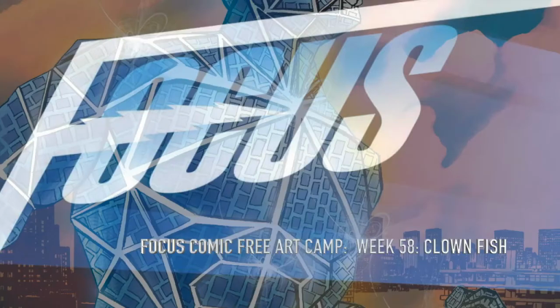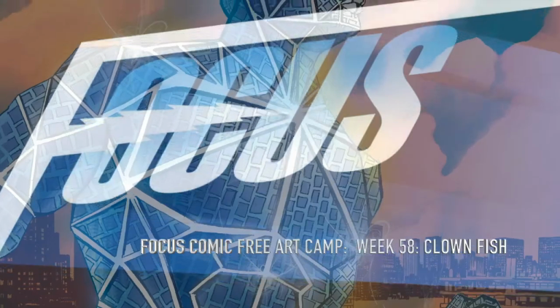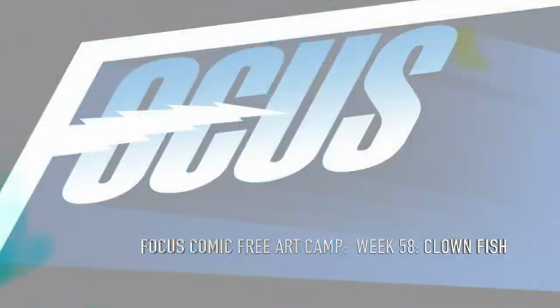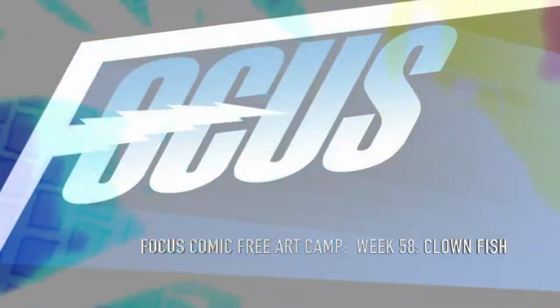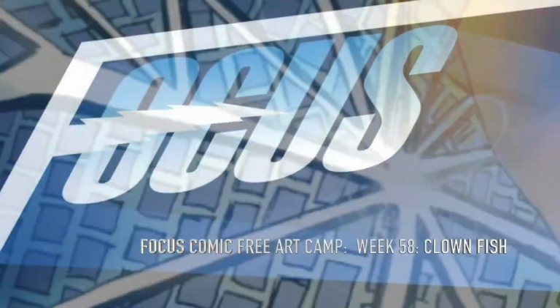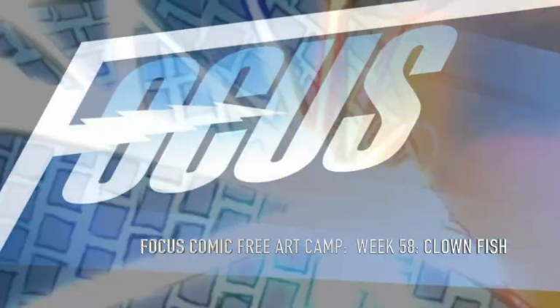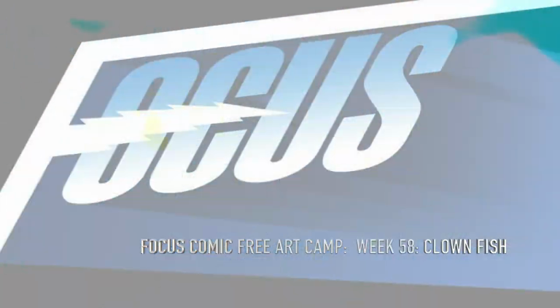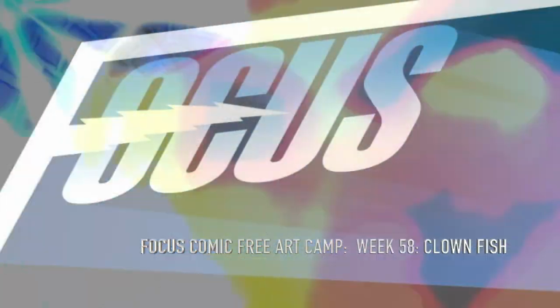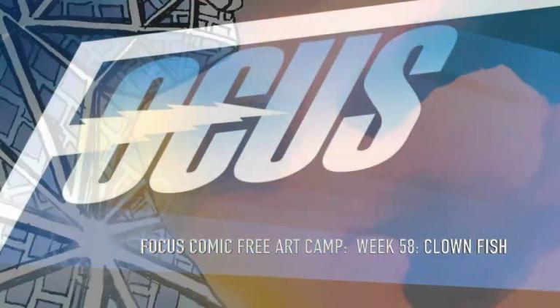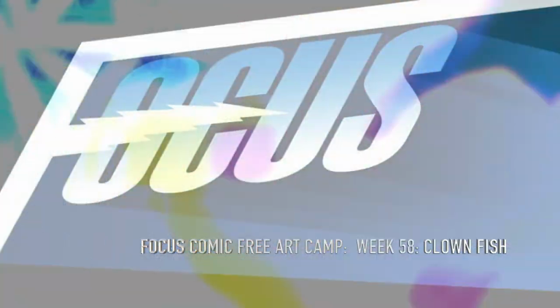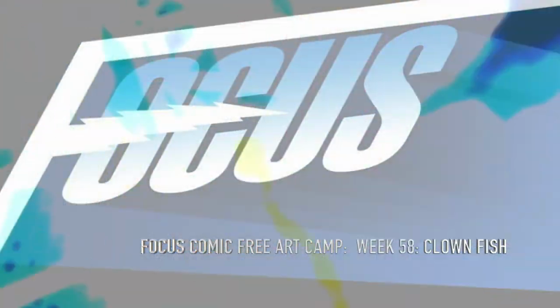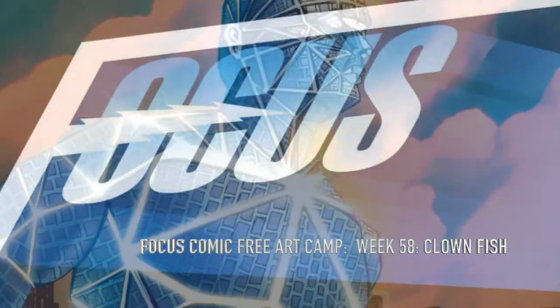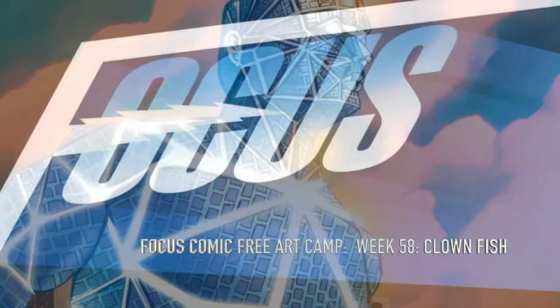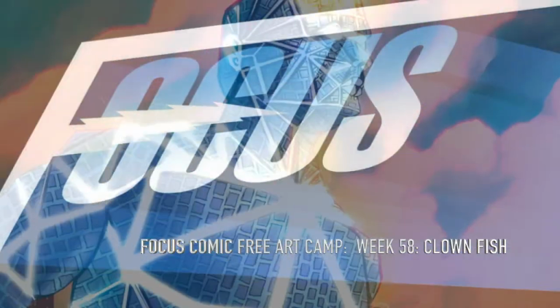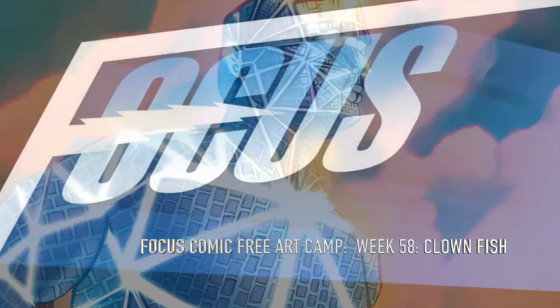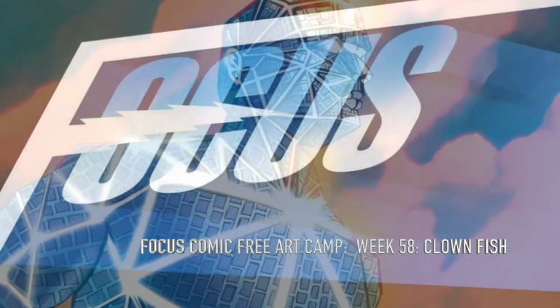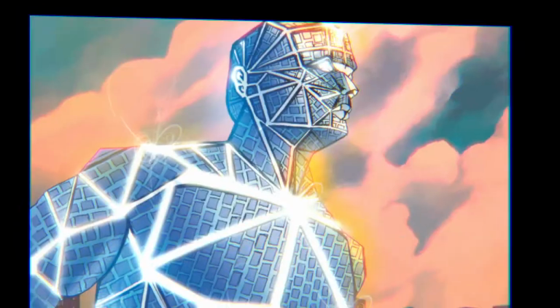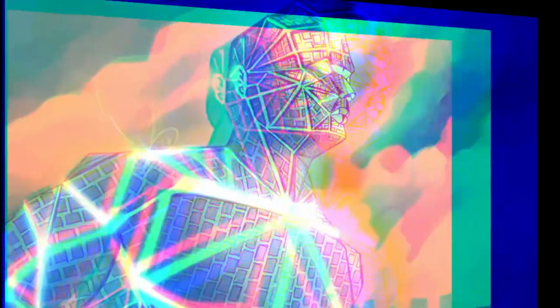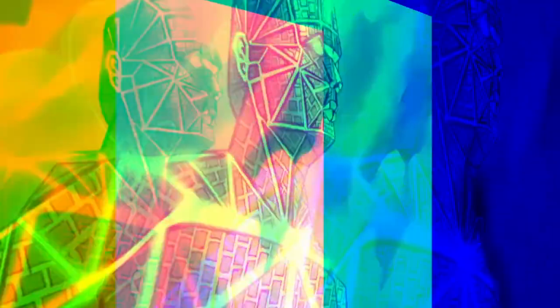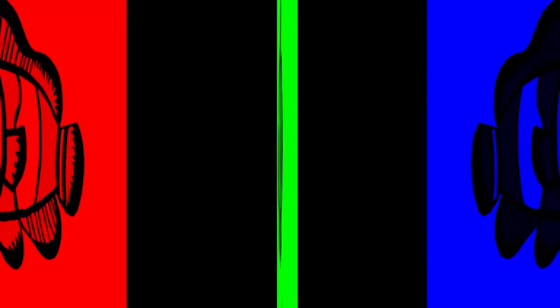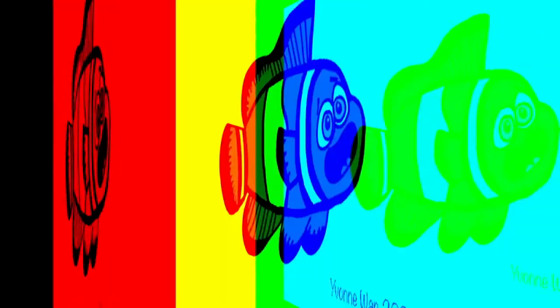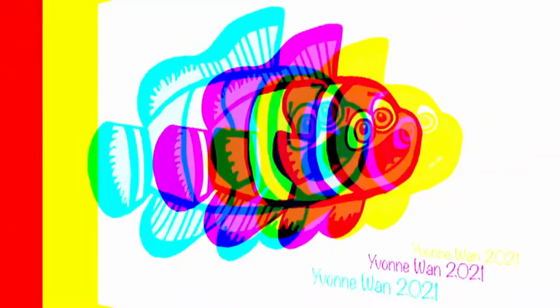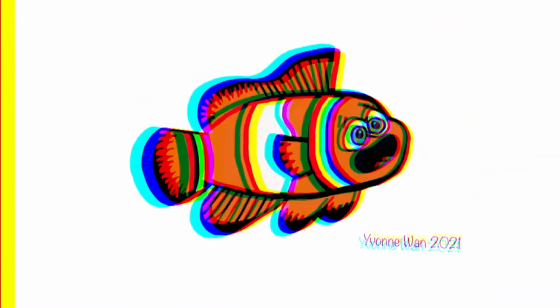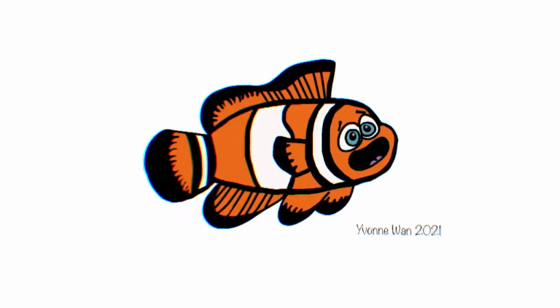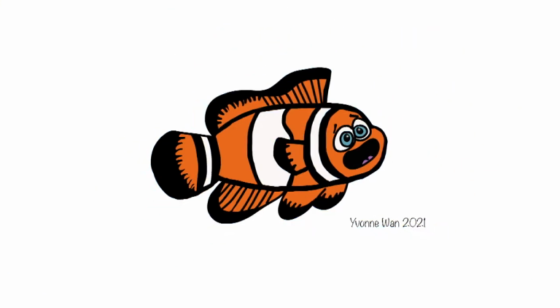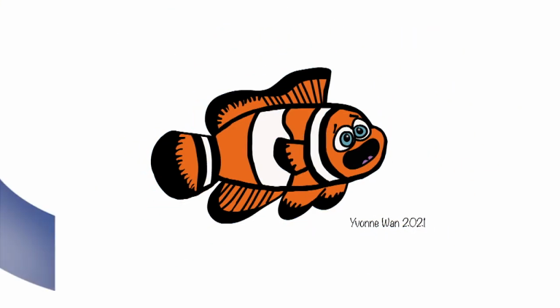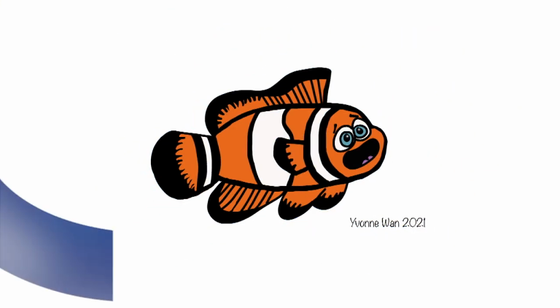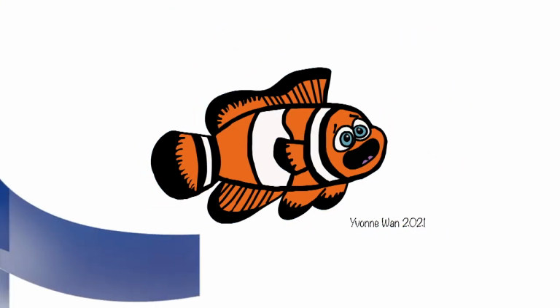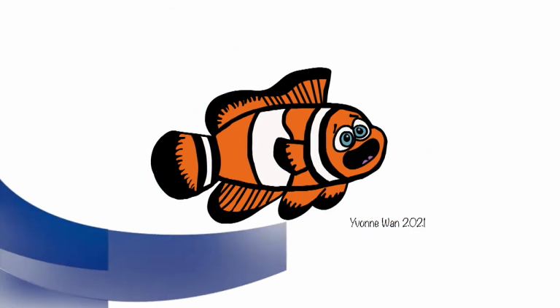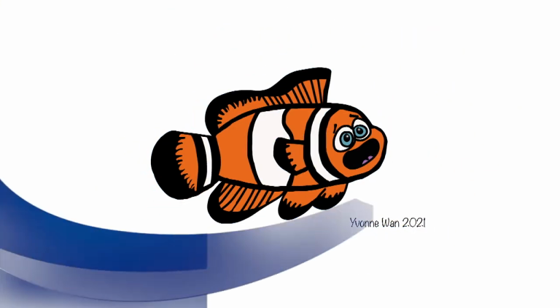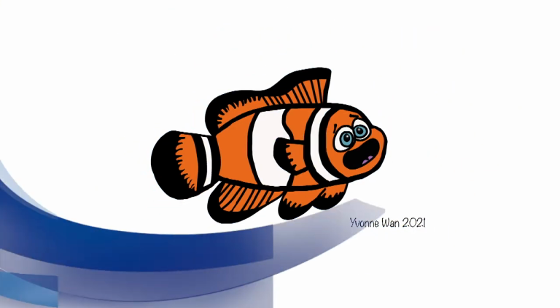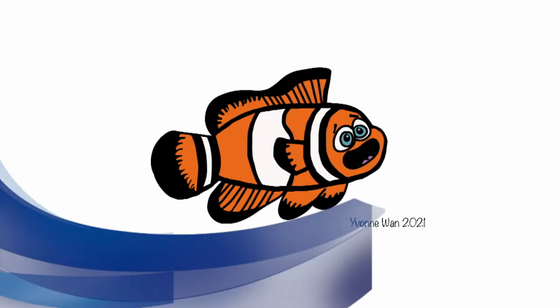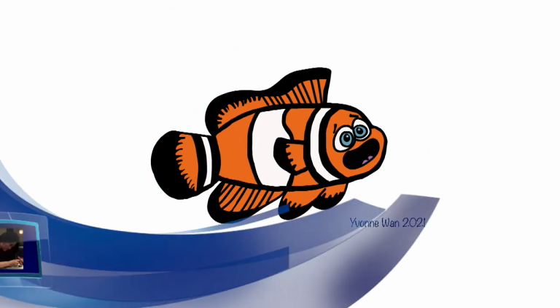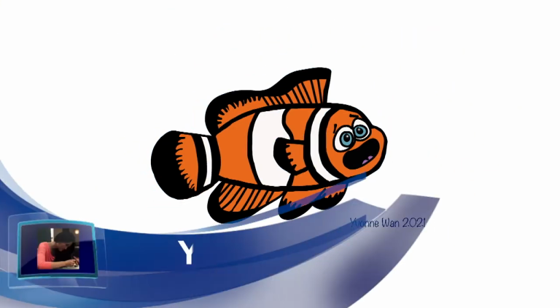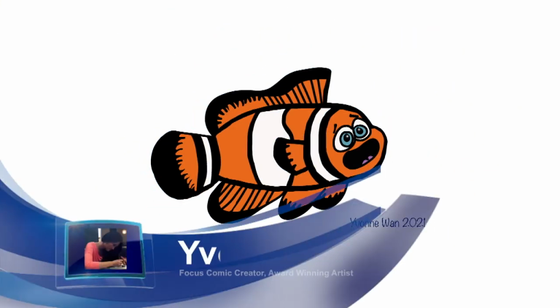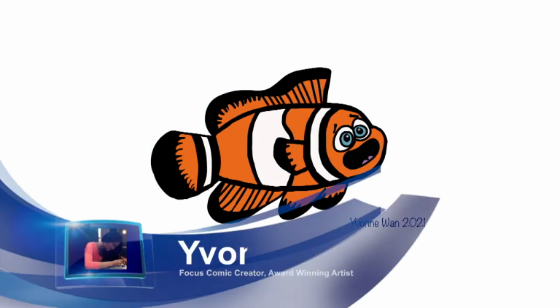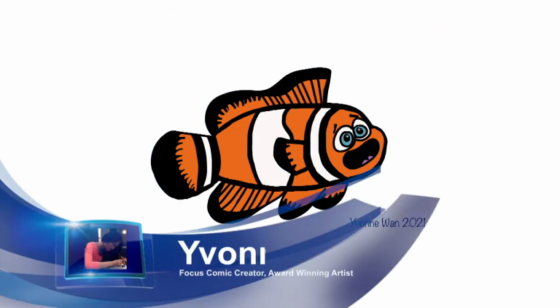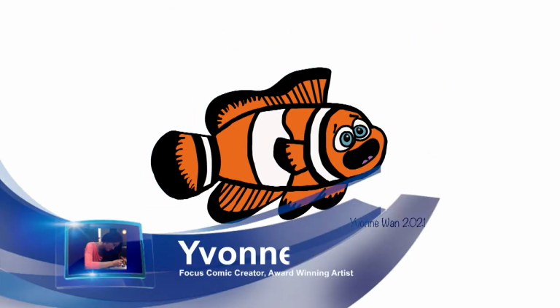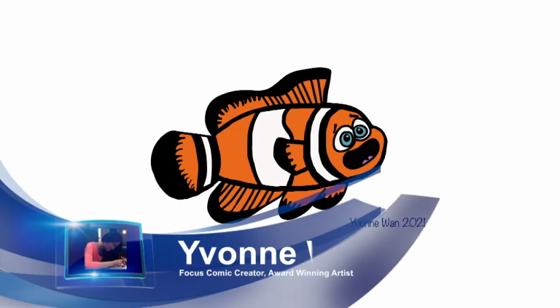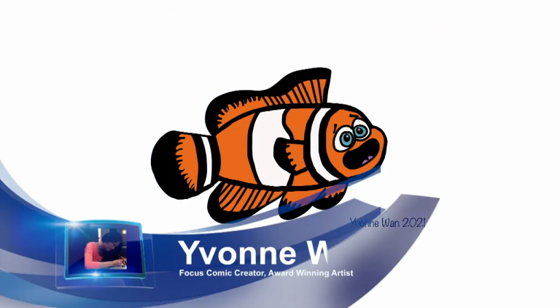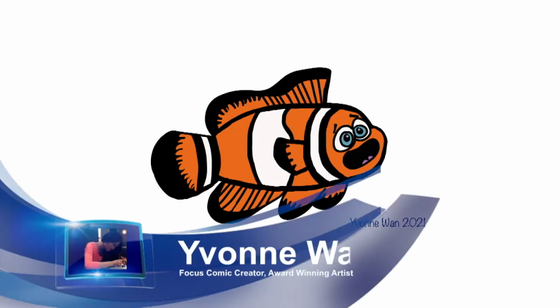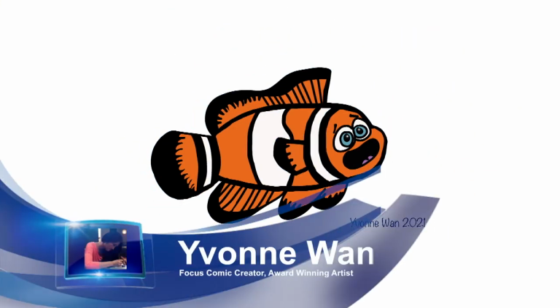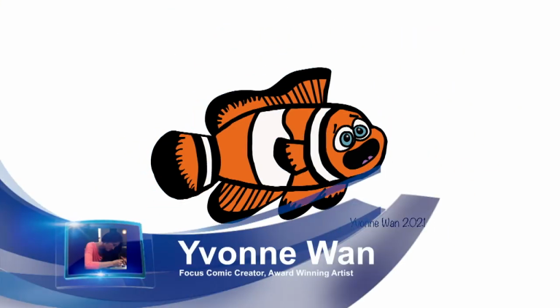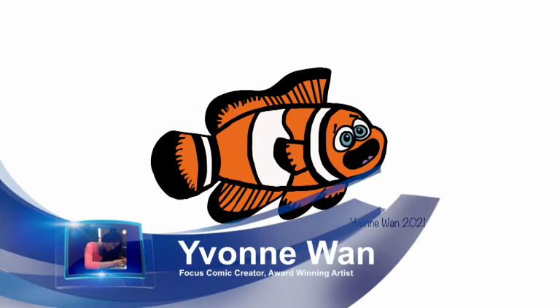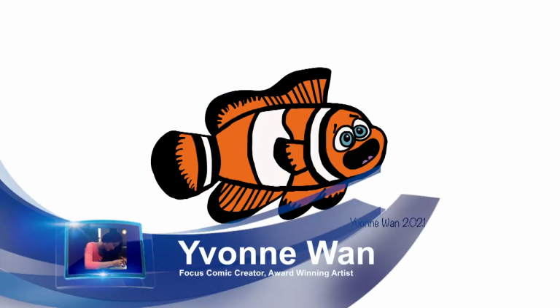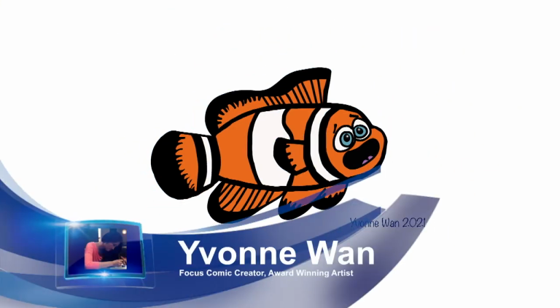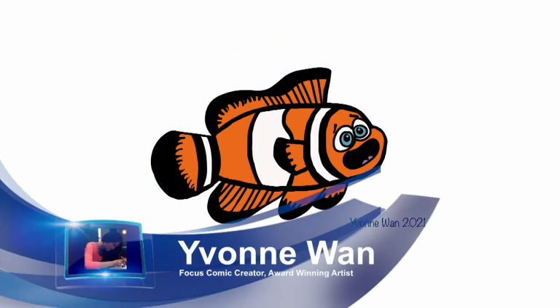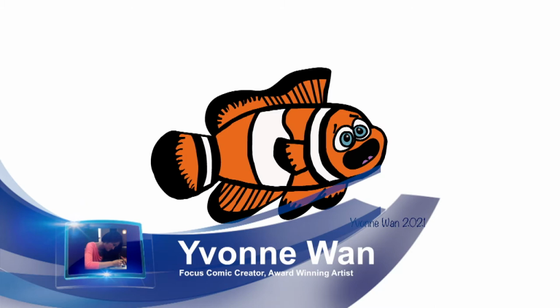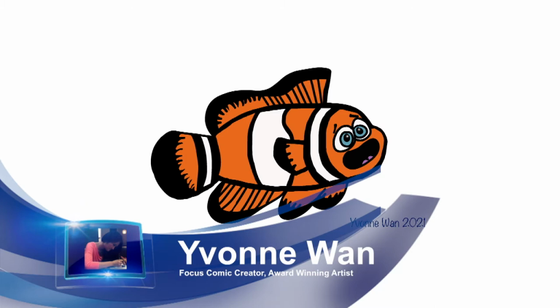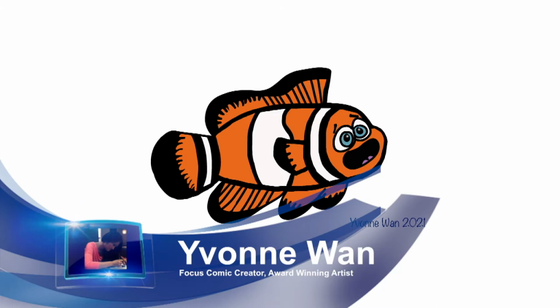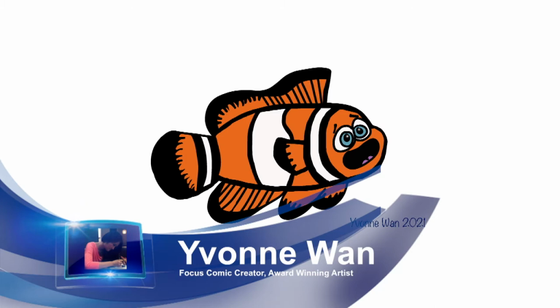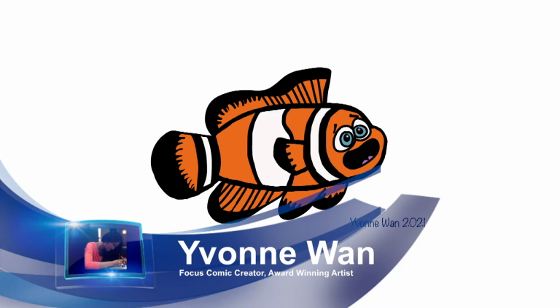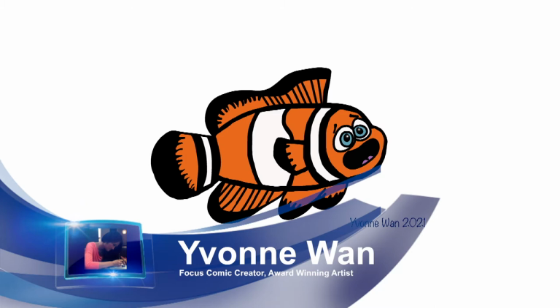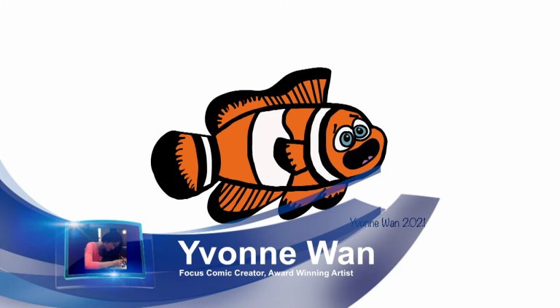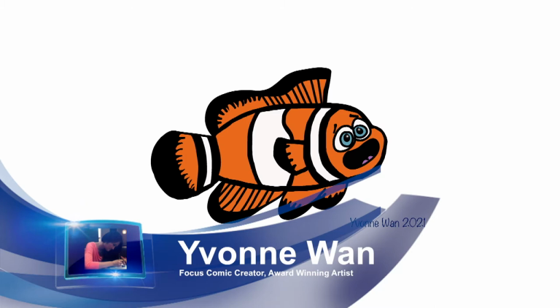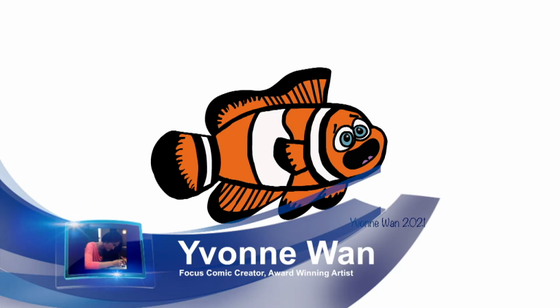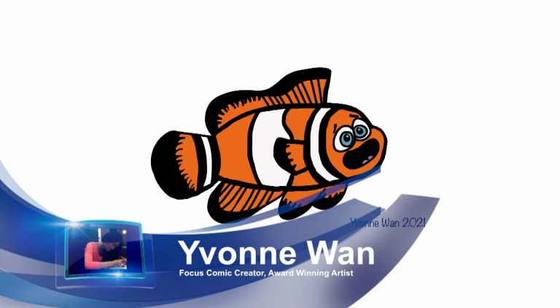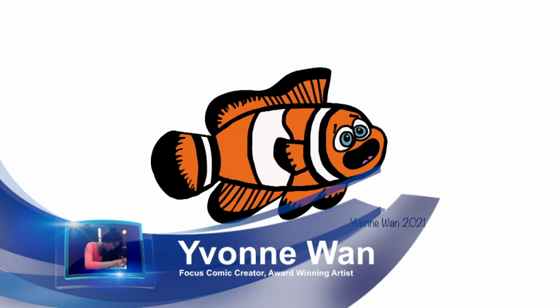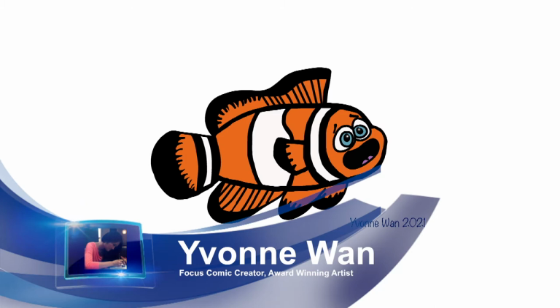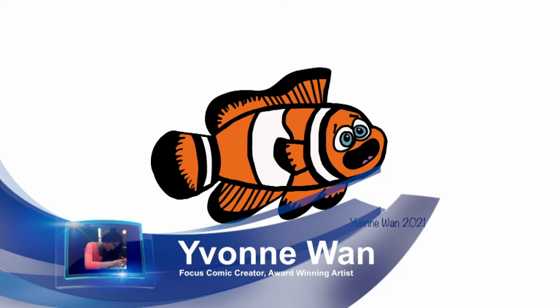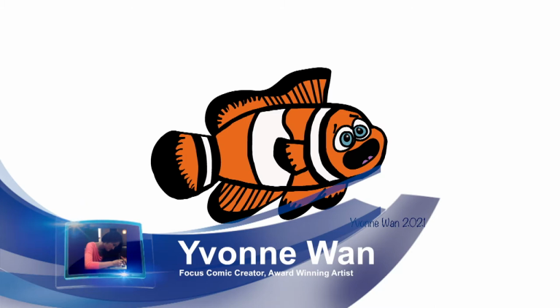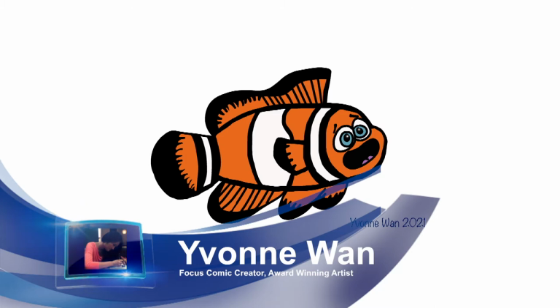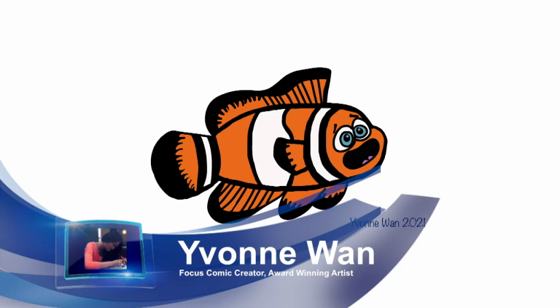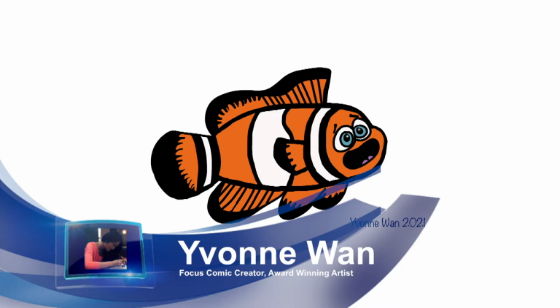Hi, my name is Yvonne Wan. Welcome to my class. Today we are going to learn how to draw a clownfish.